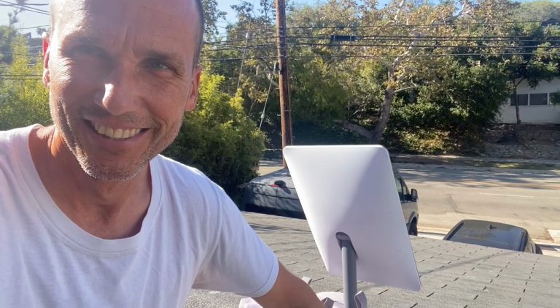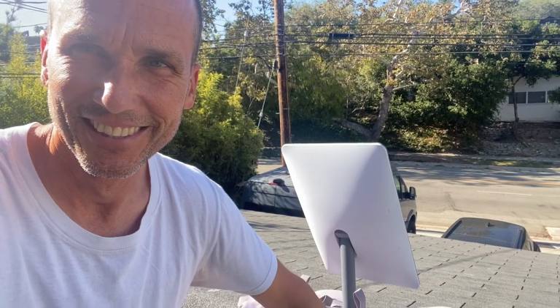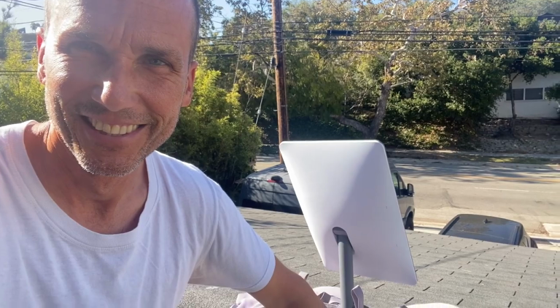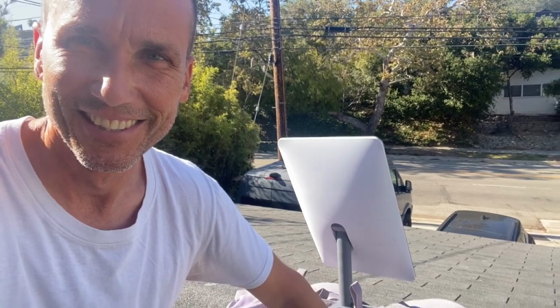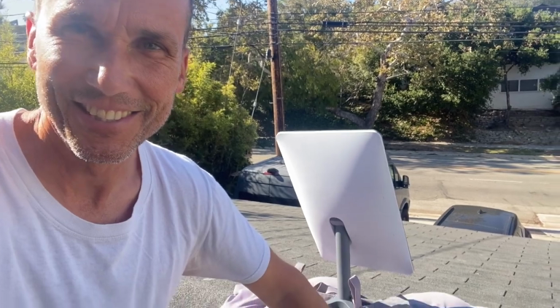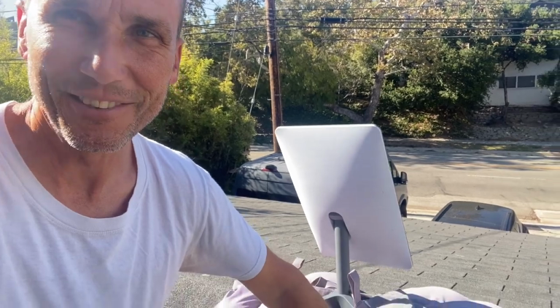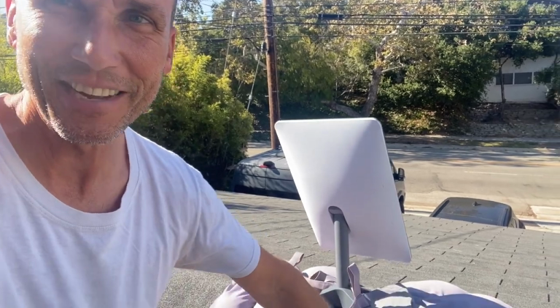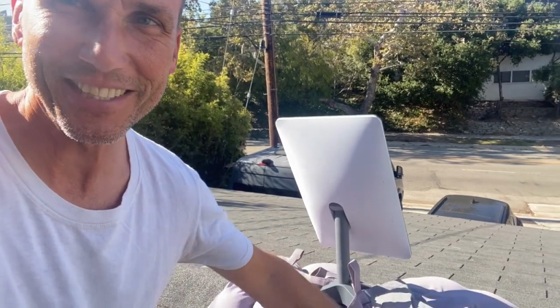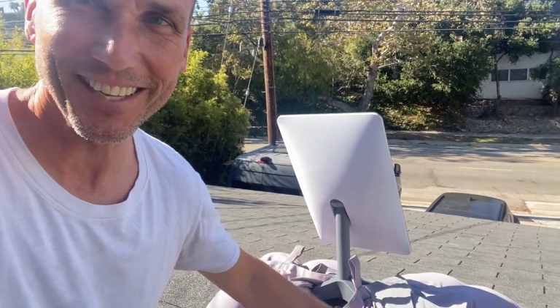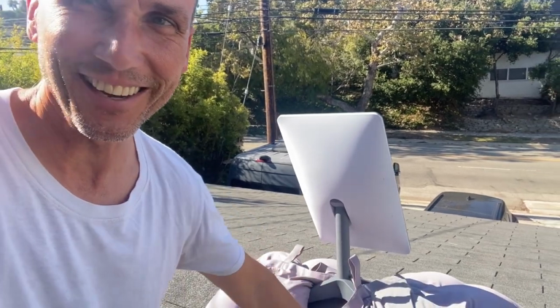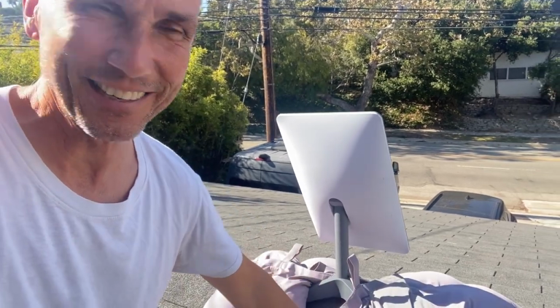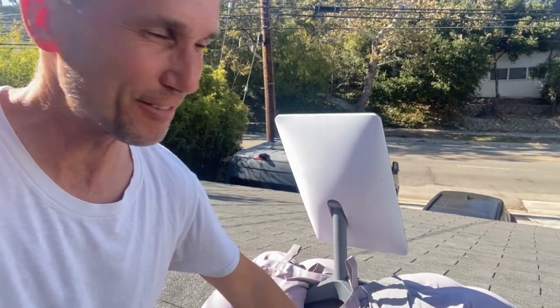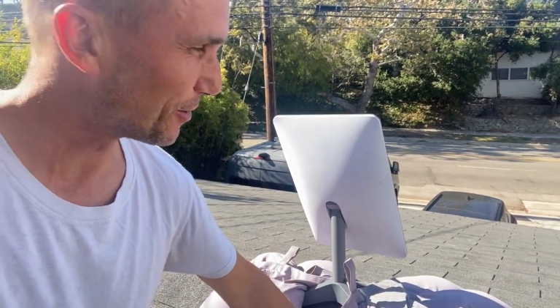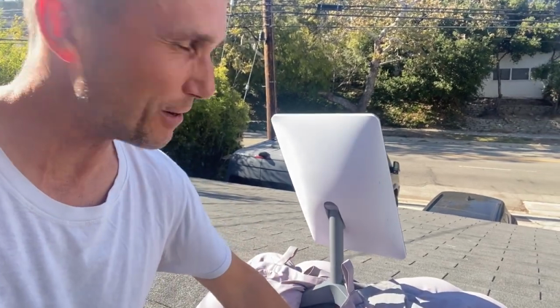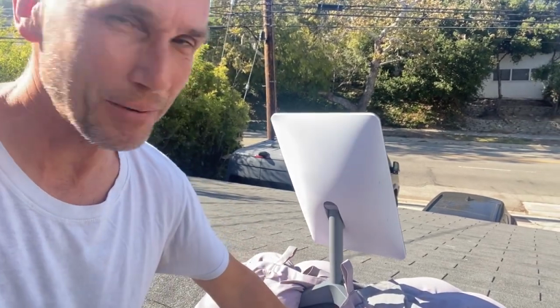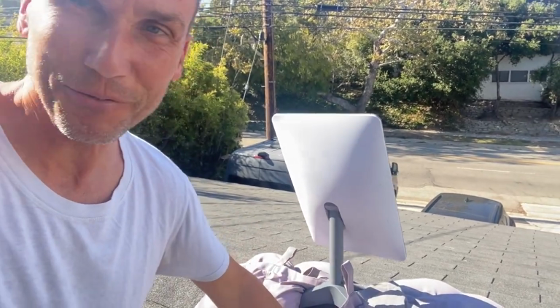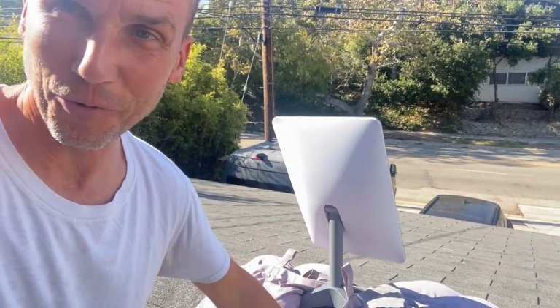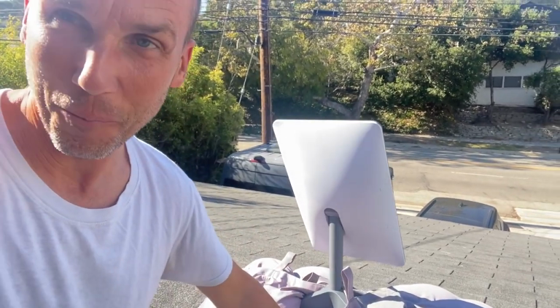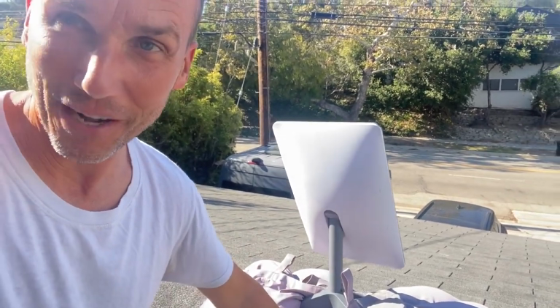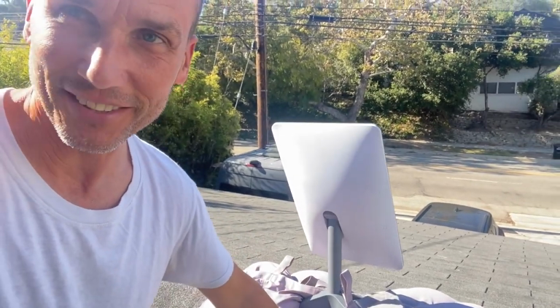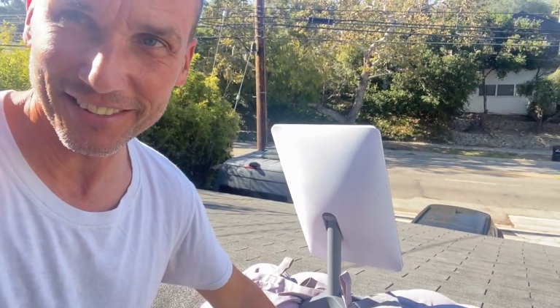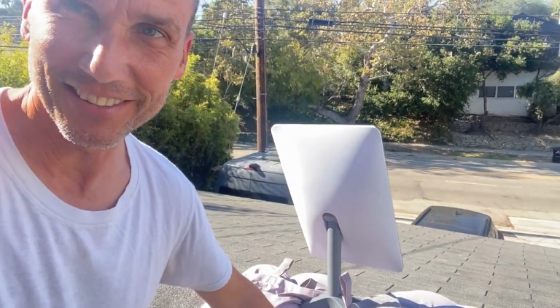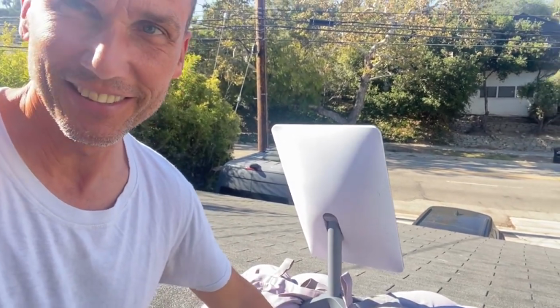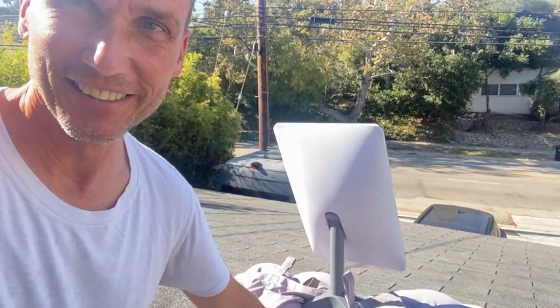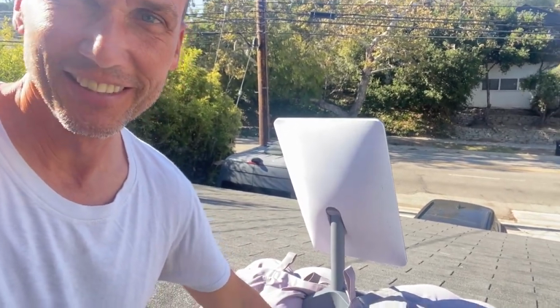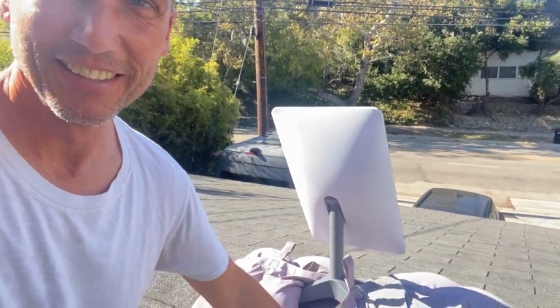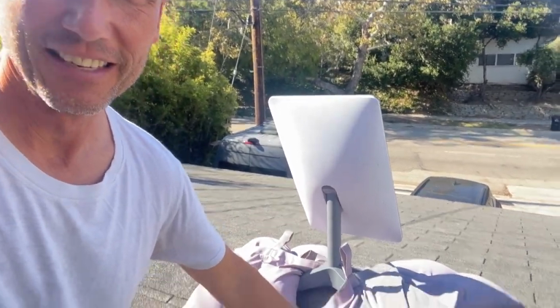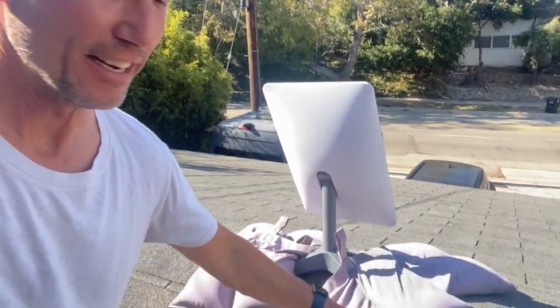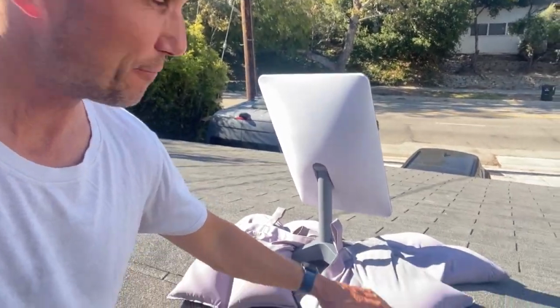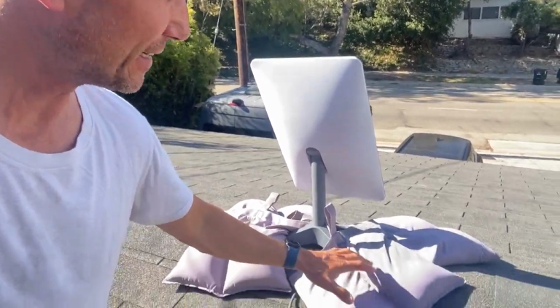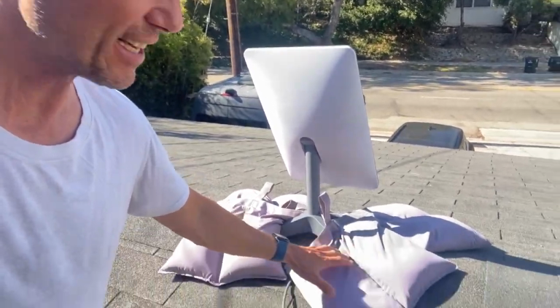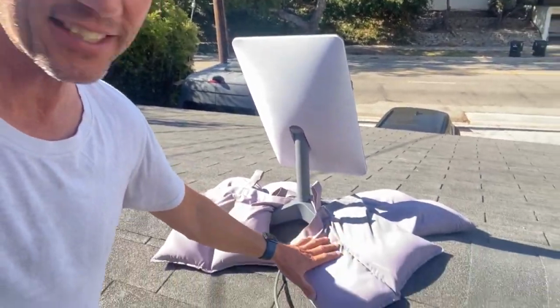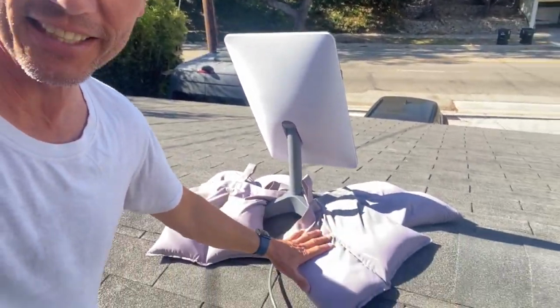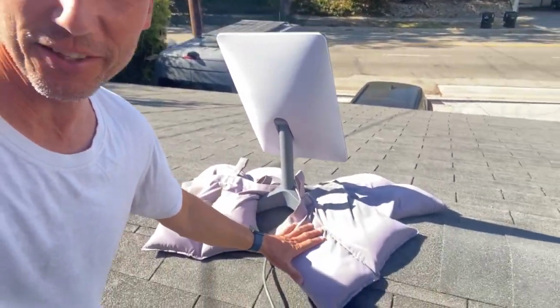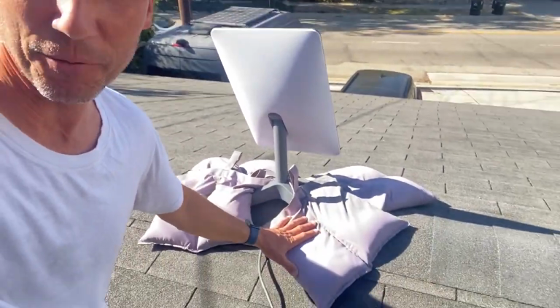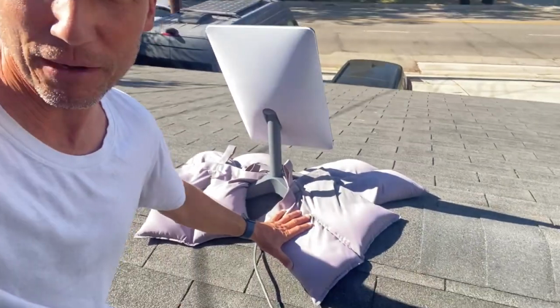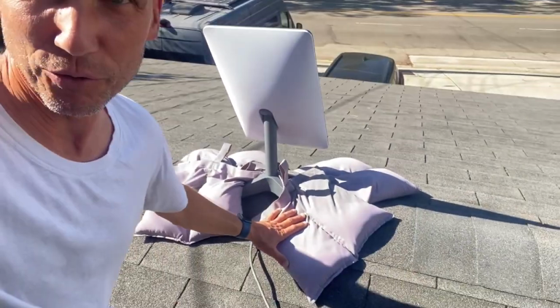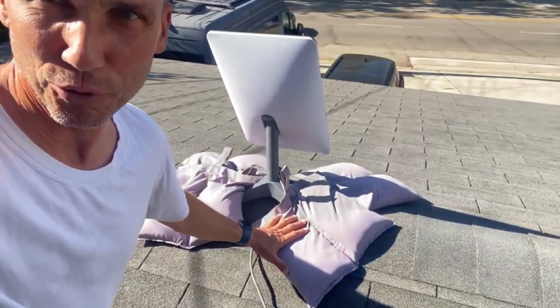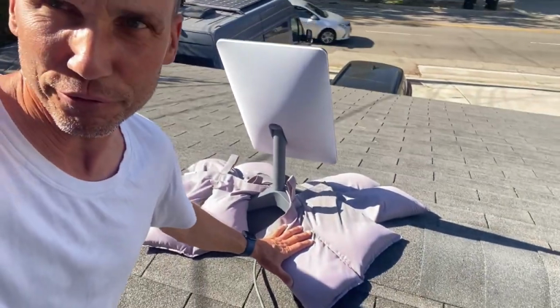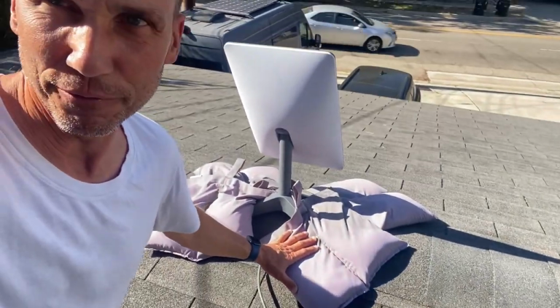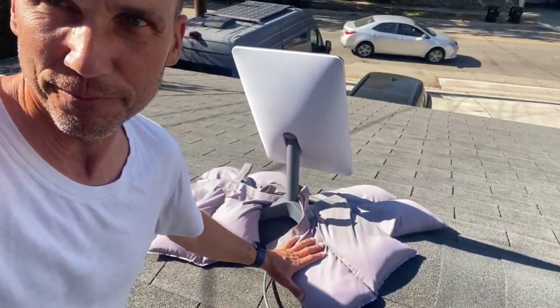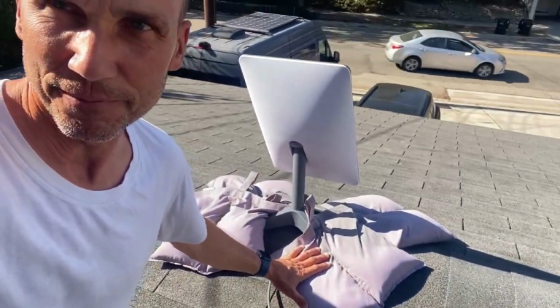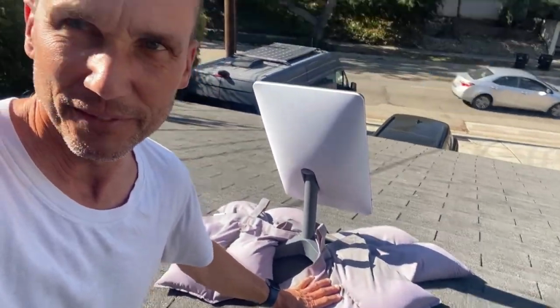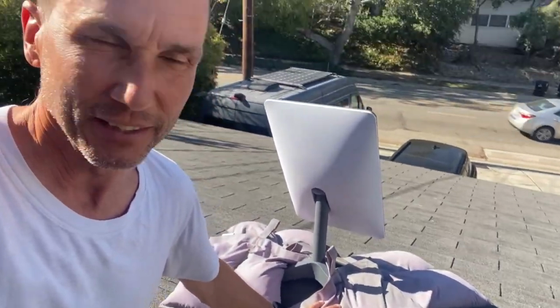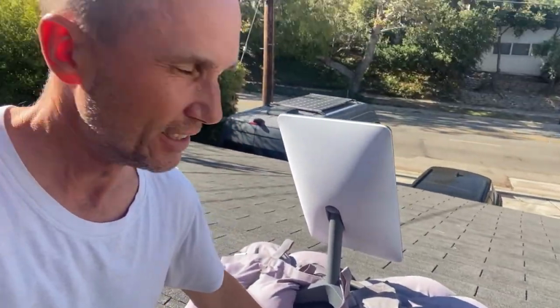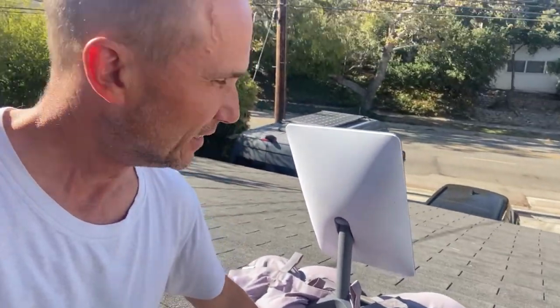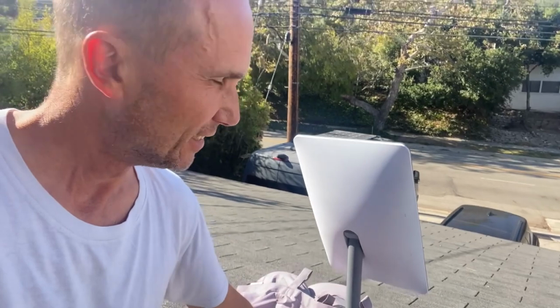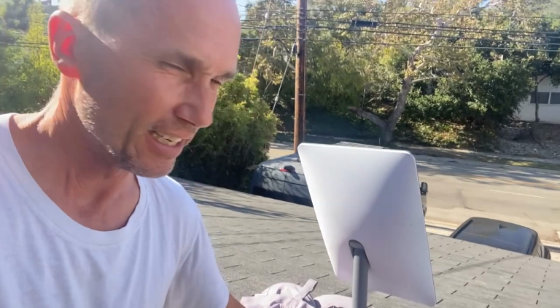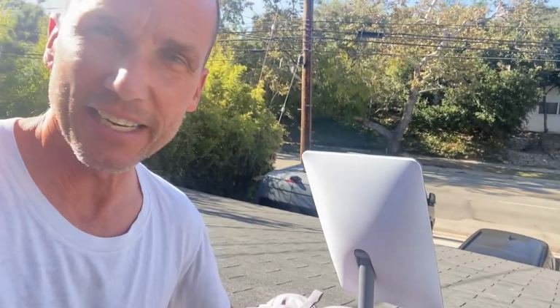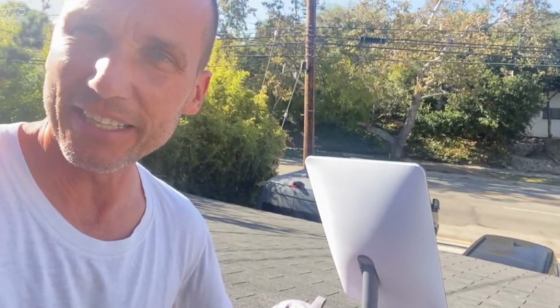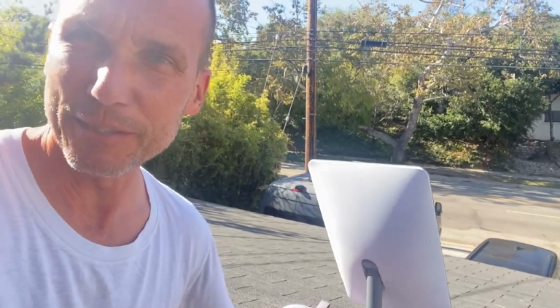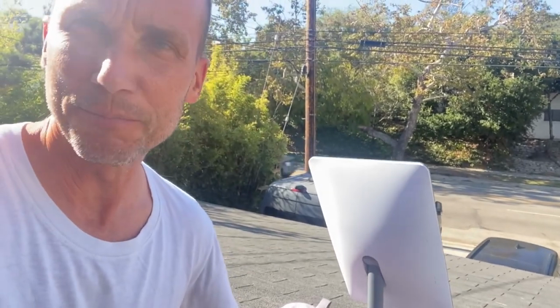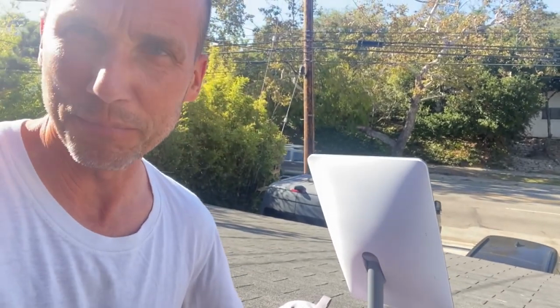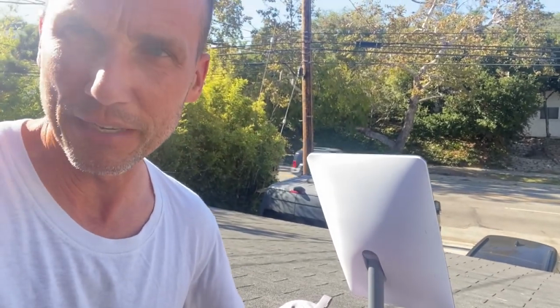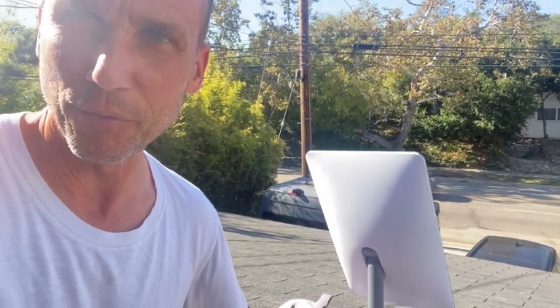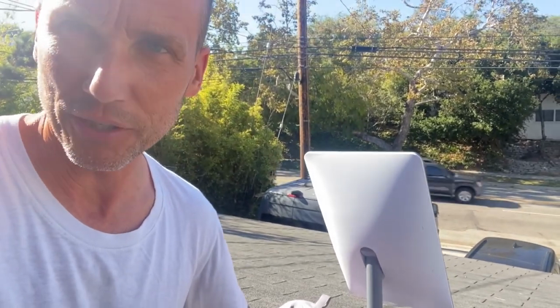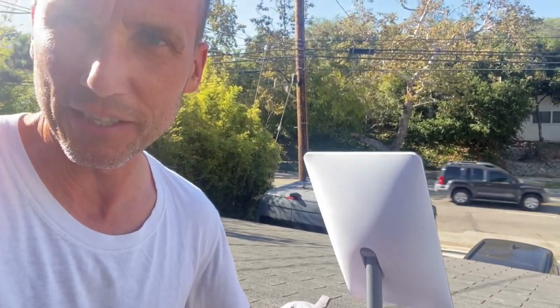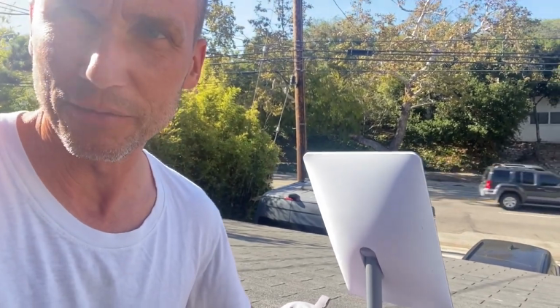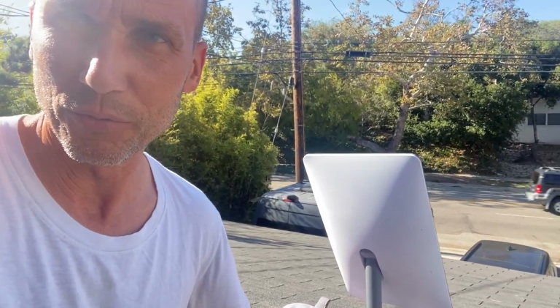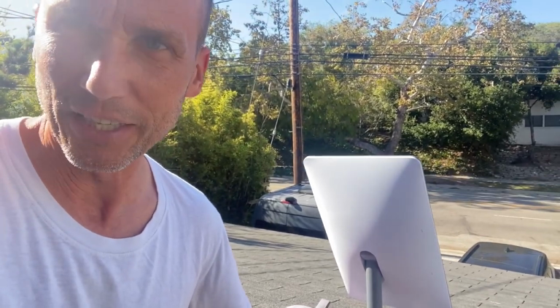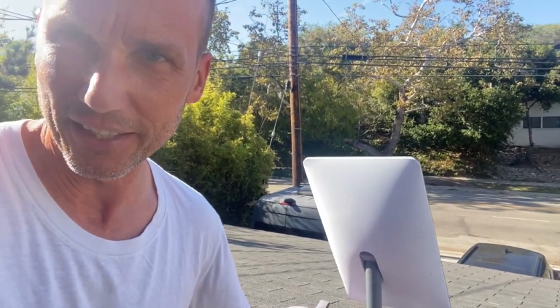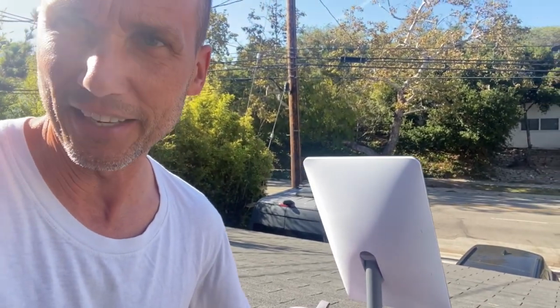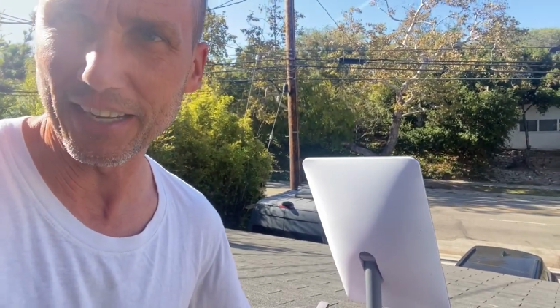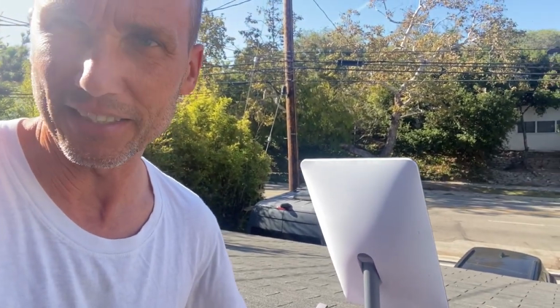I've had Starlink for about four months and I've been testing it on my roof and it's been working really nice.